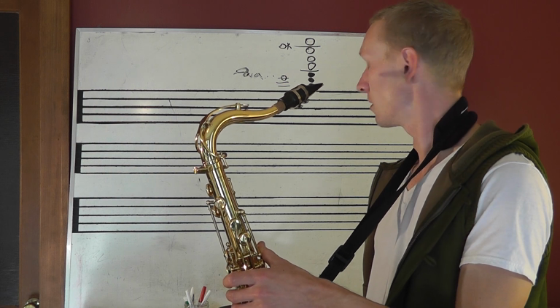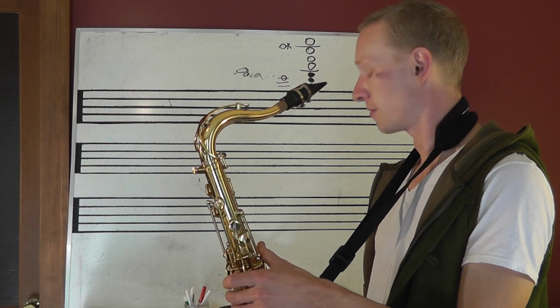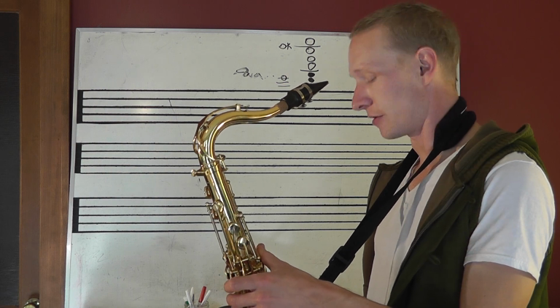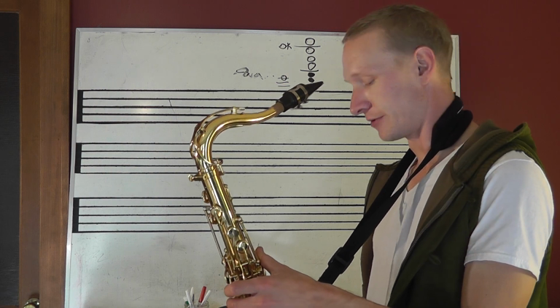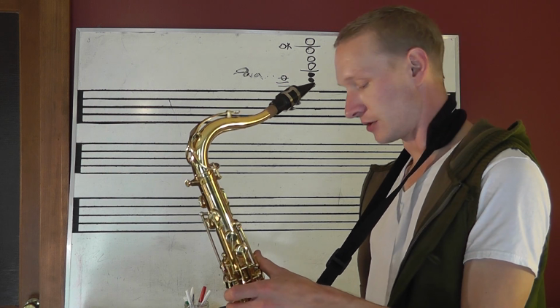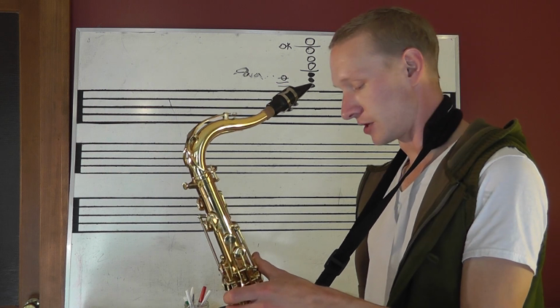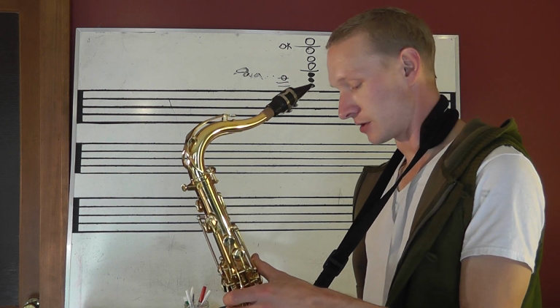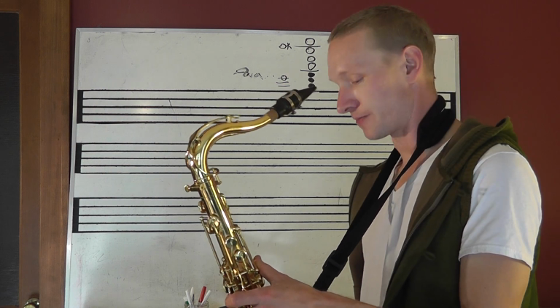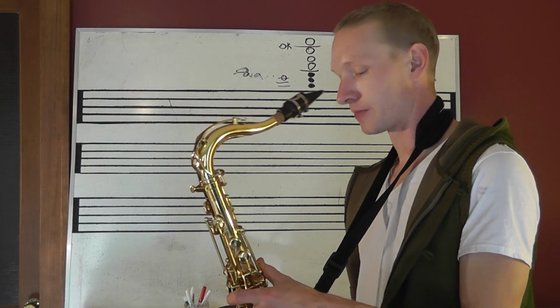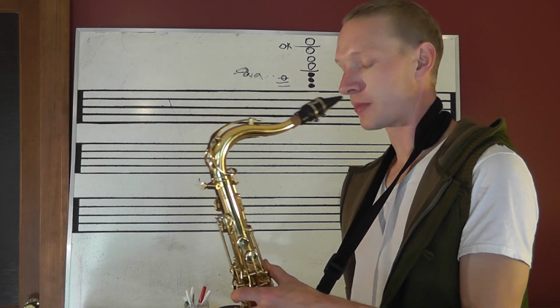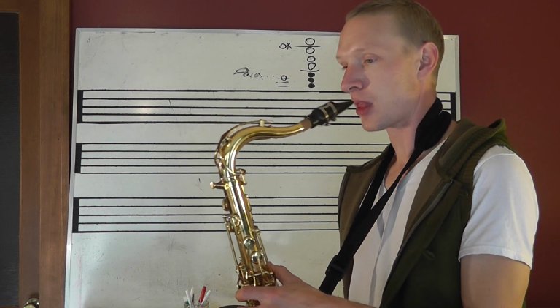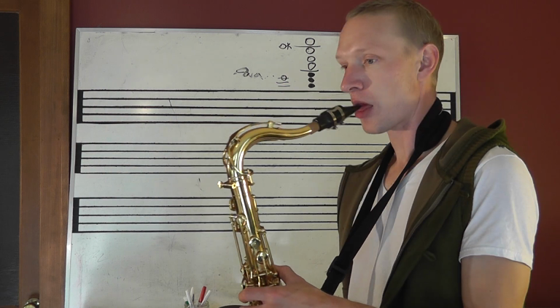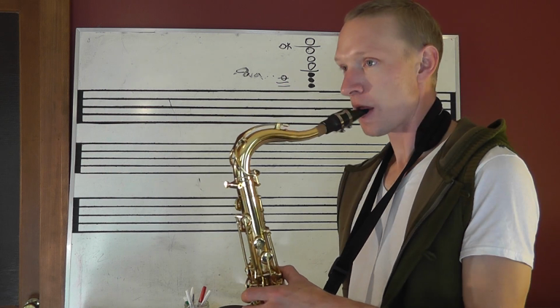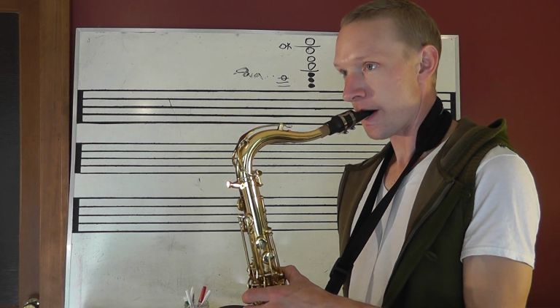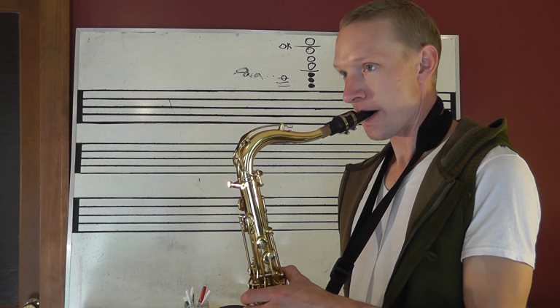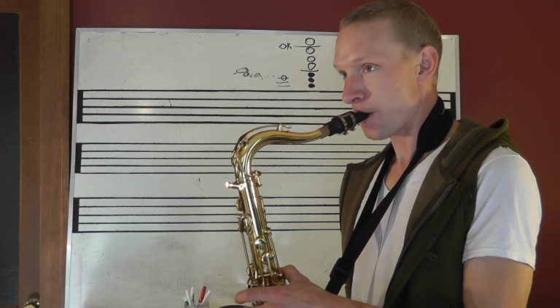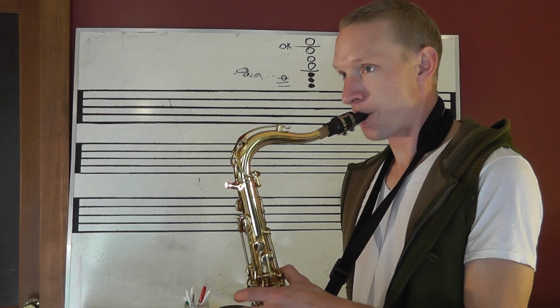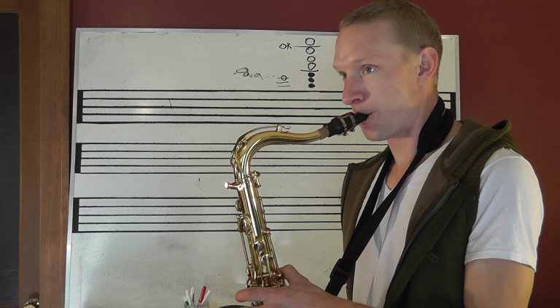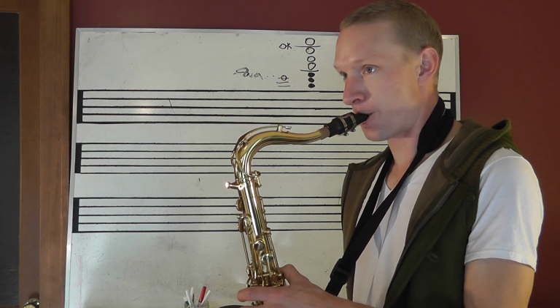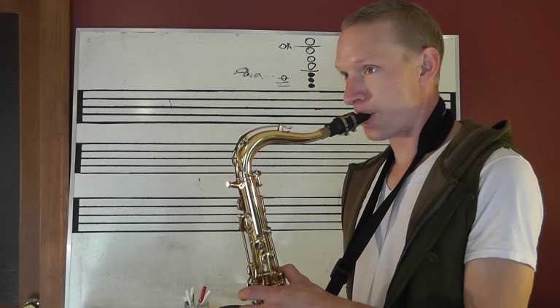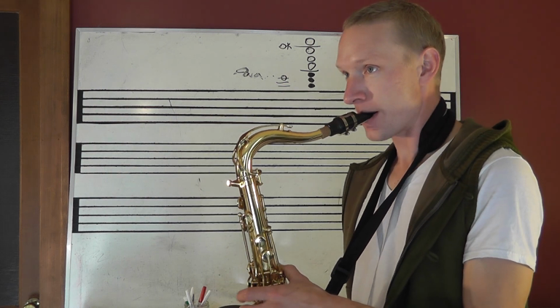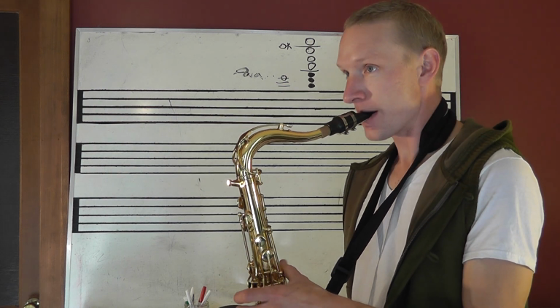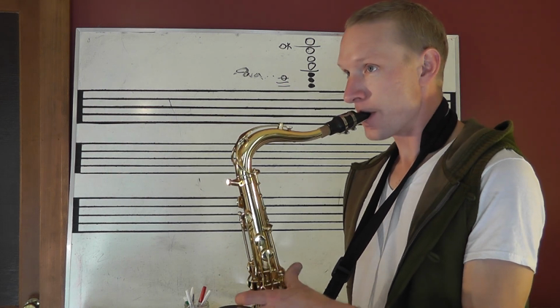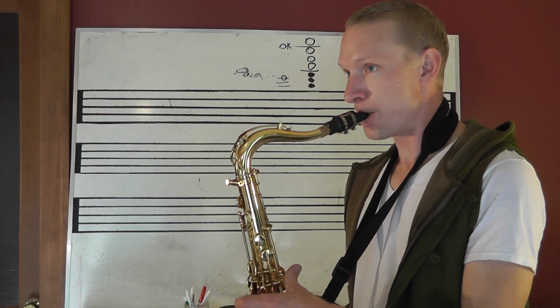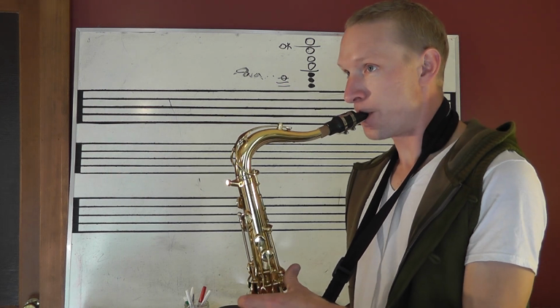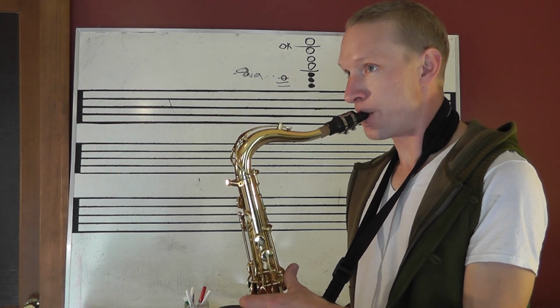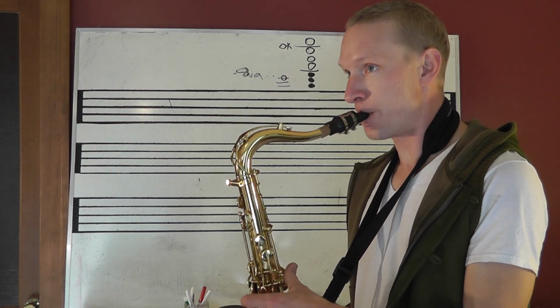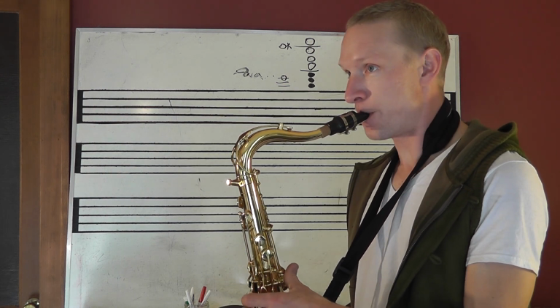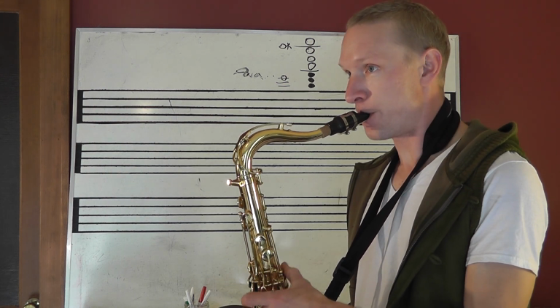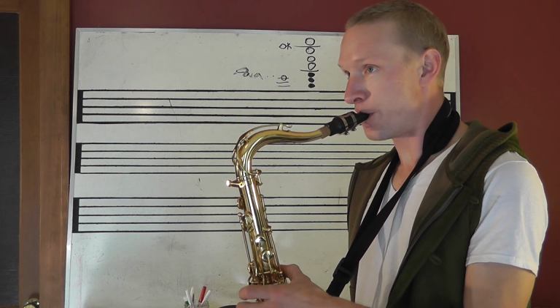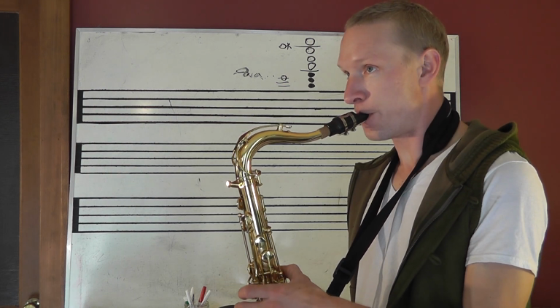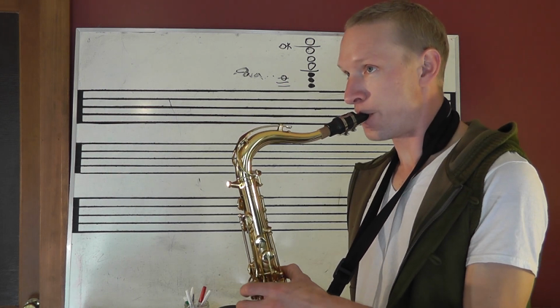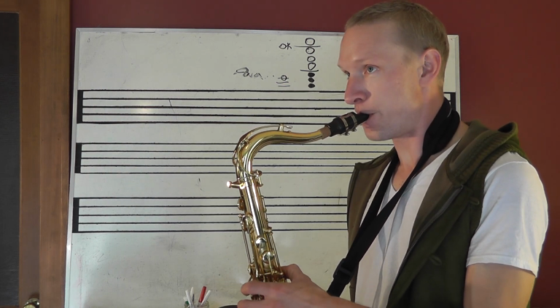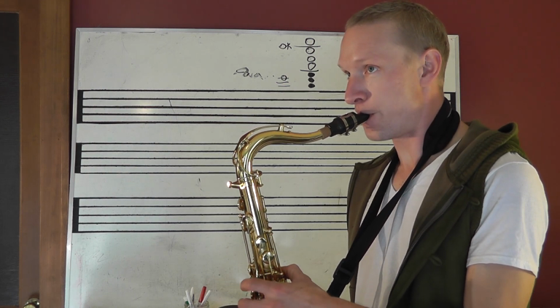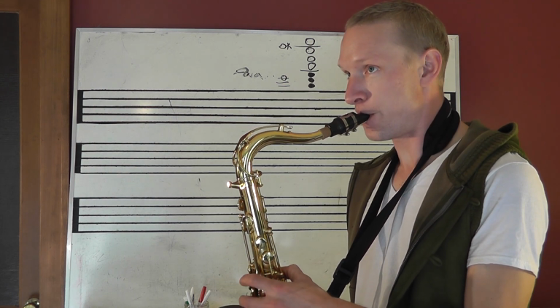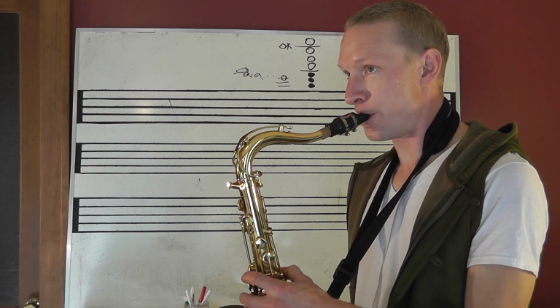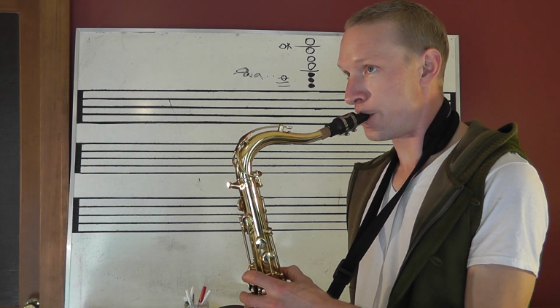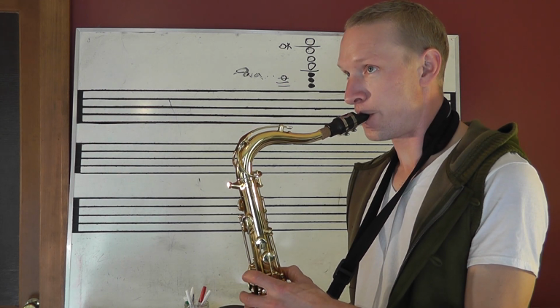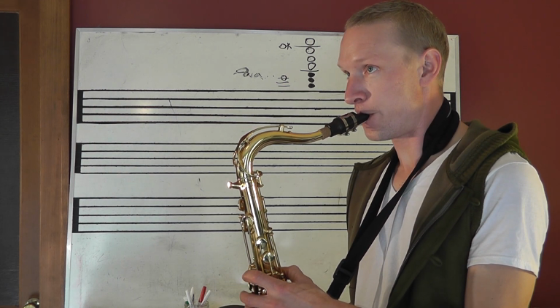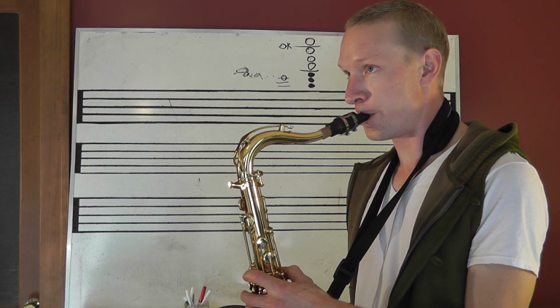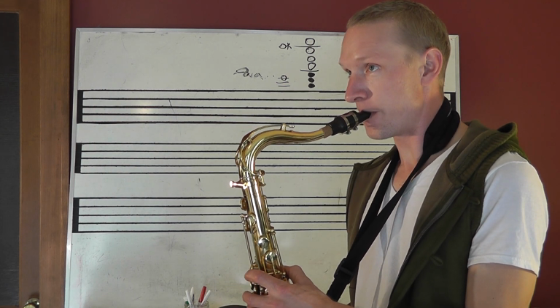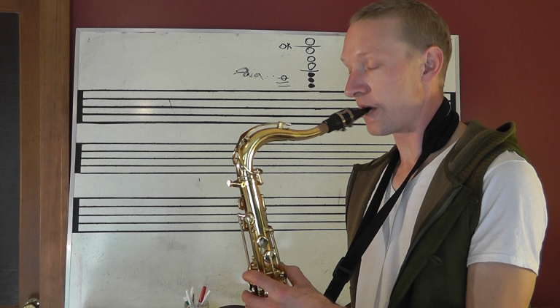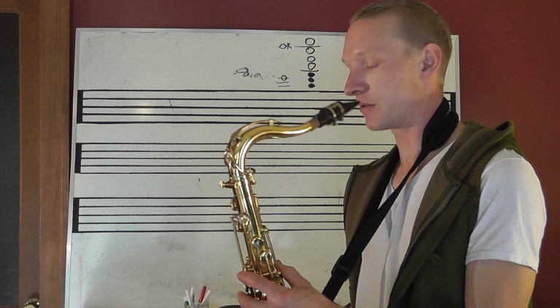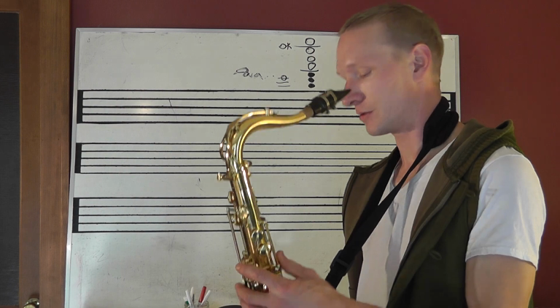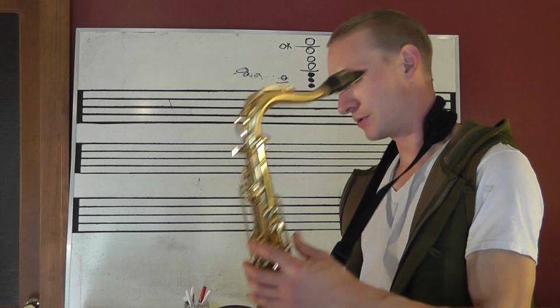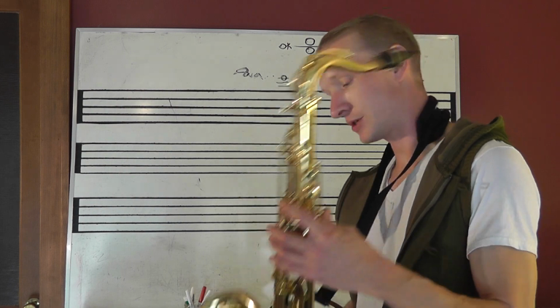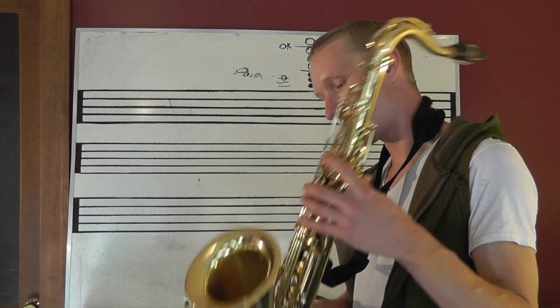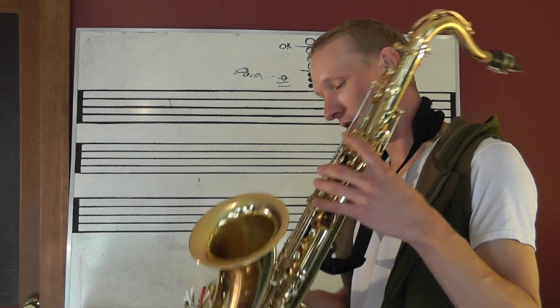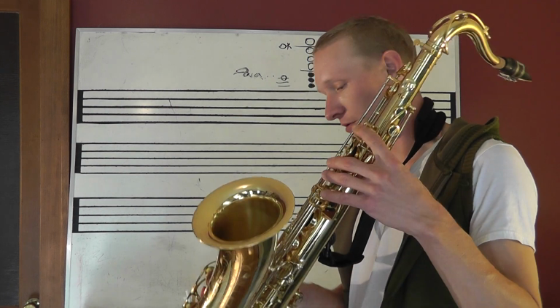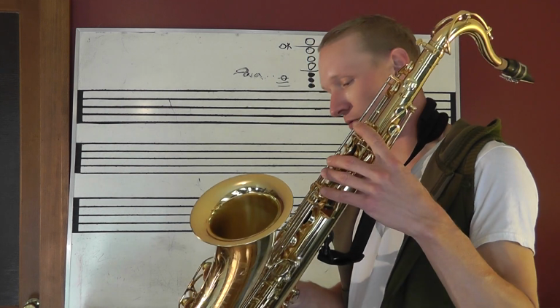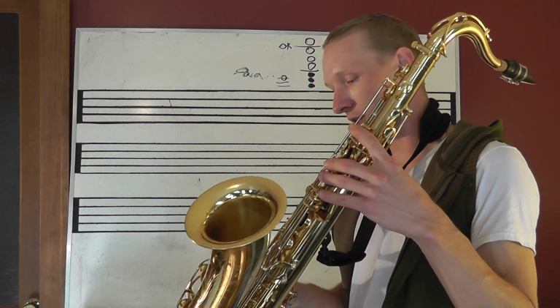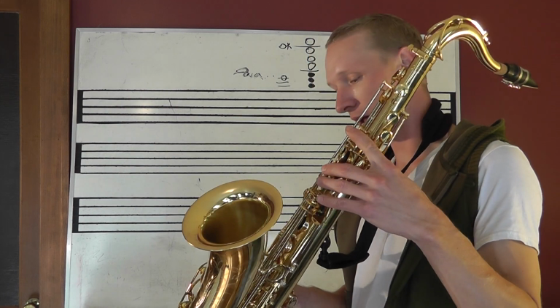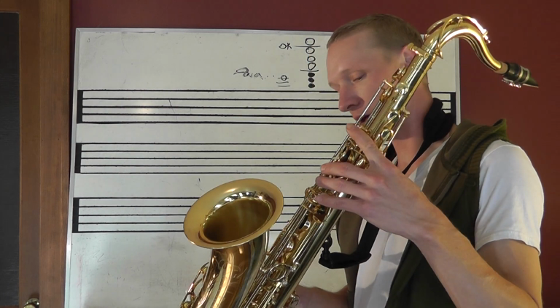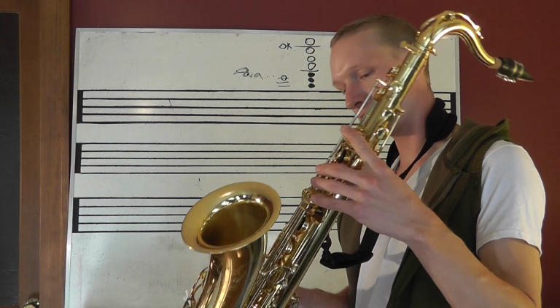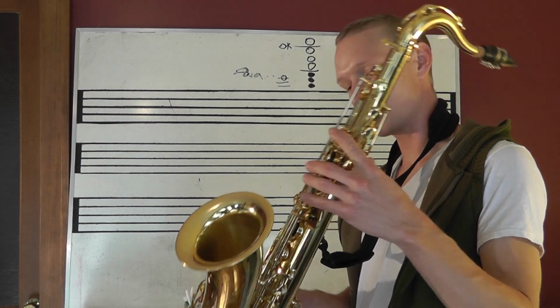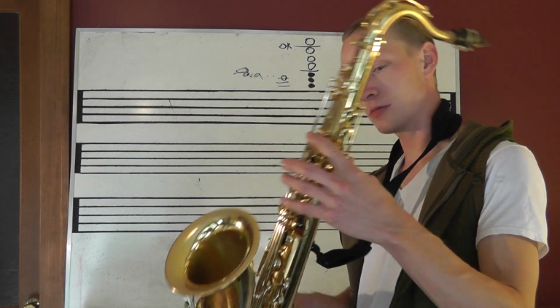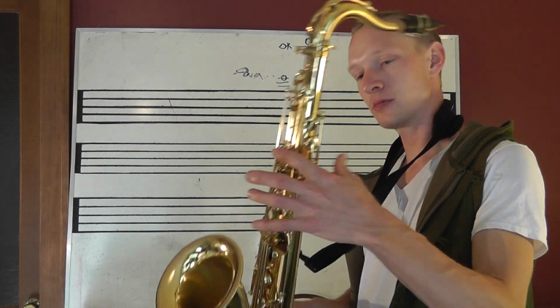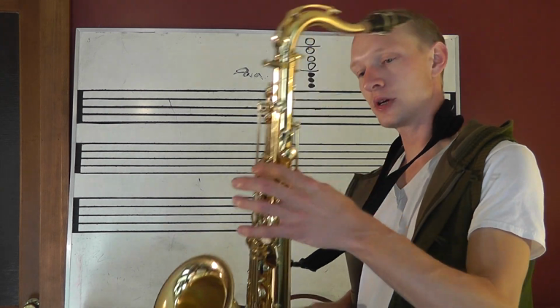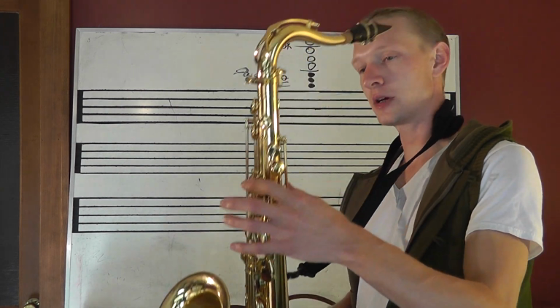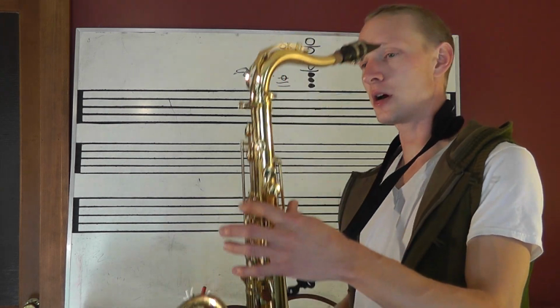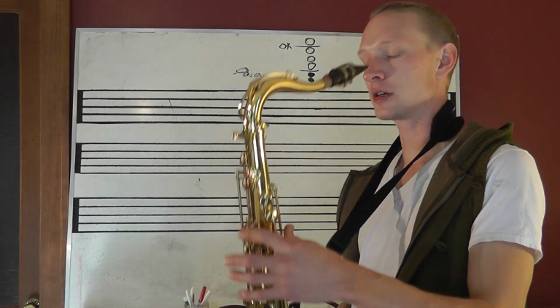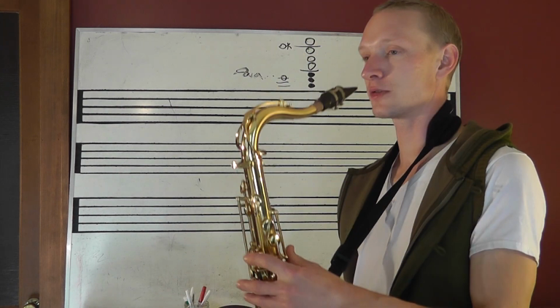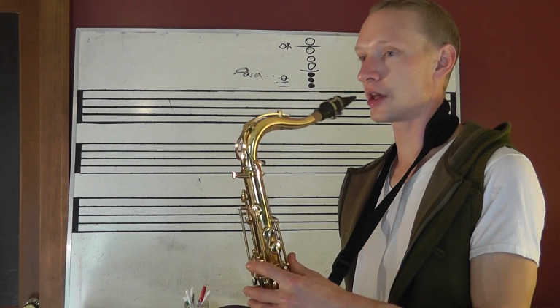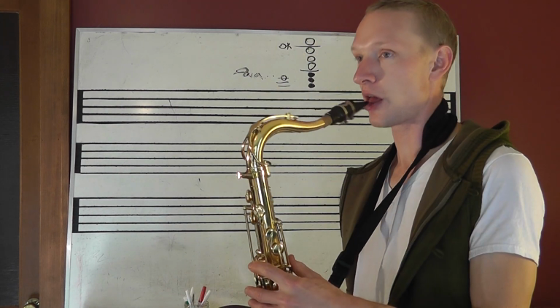Wrong fingering. So we've just got three down and an octave key.